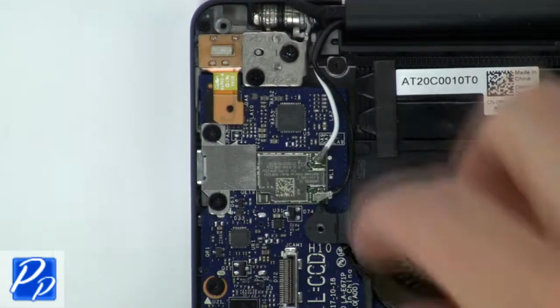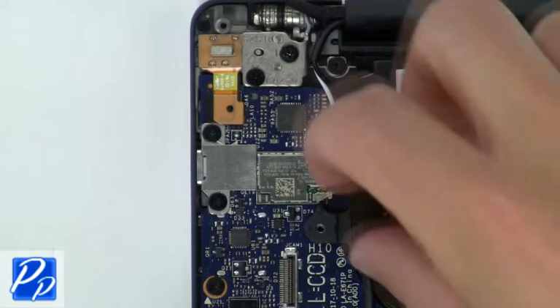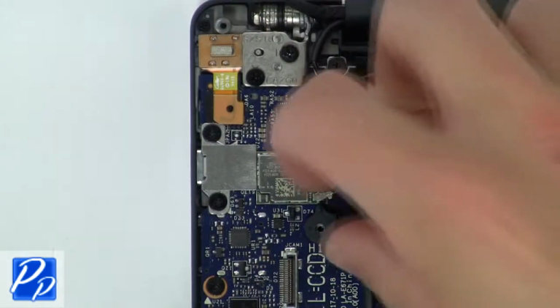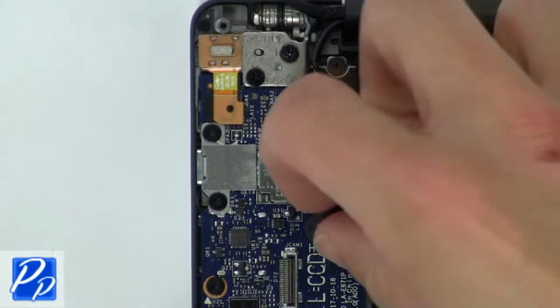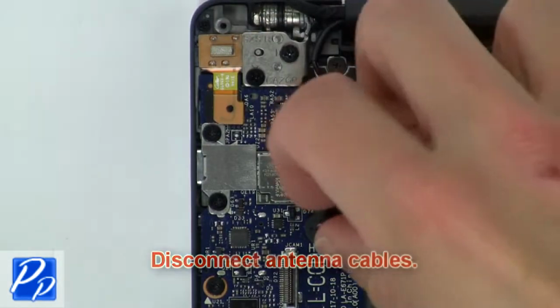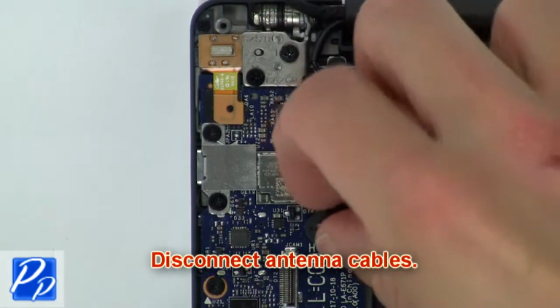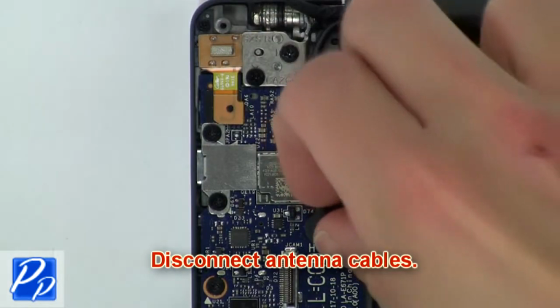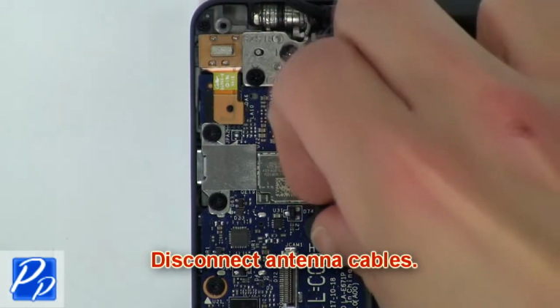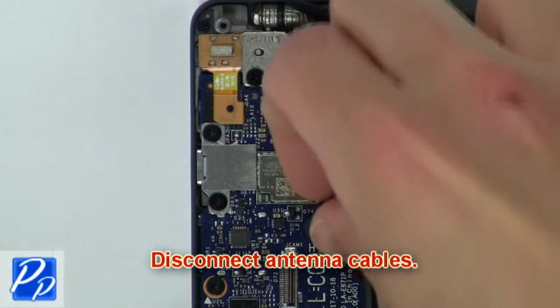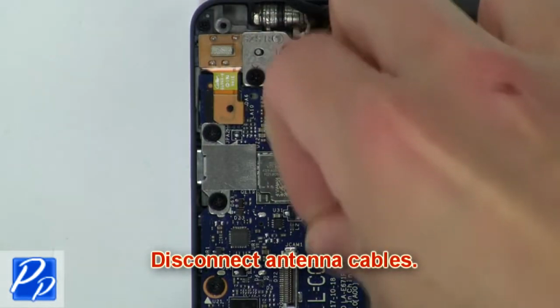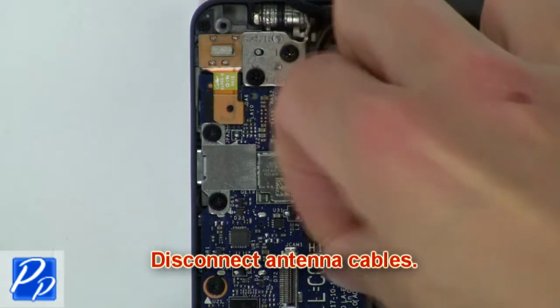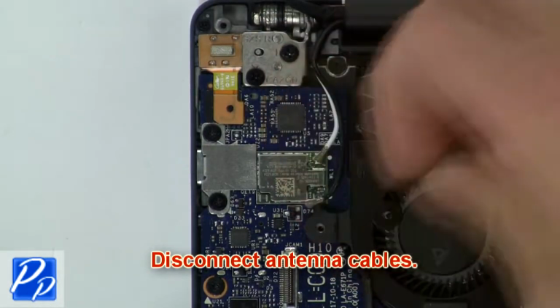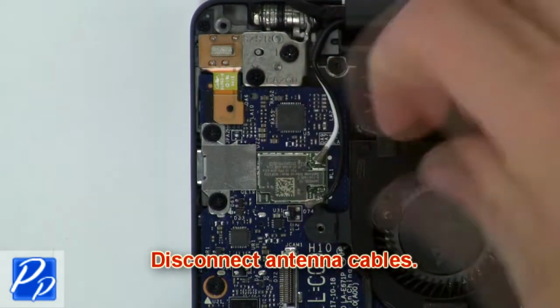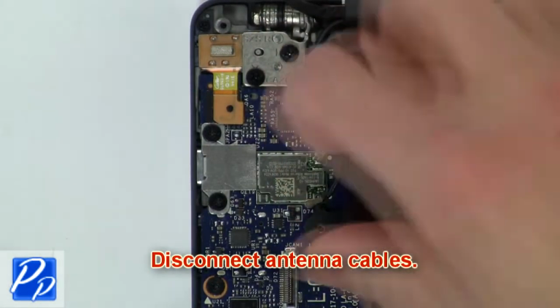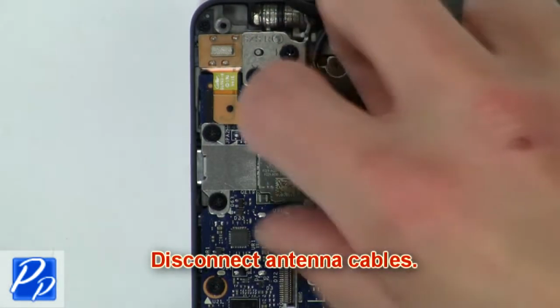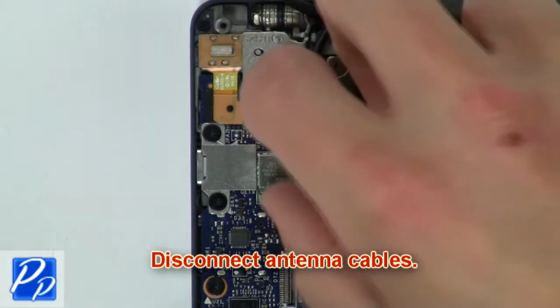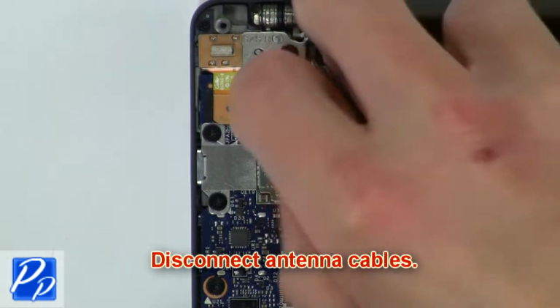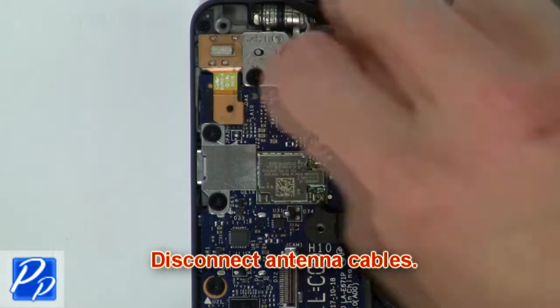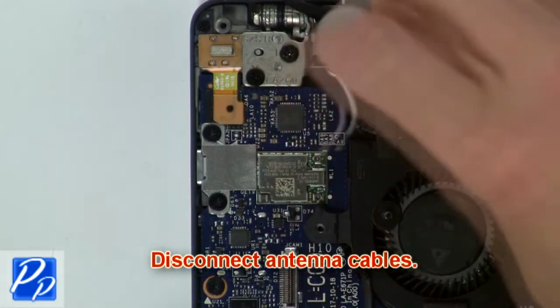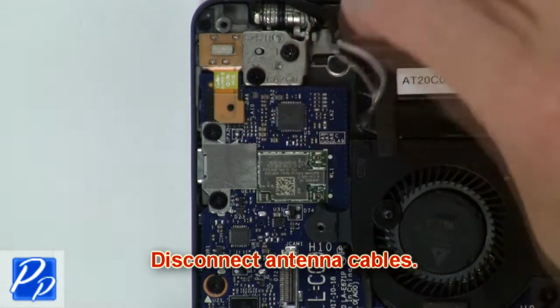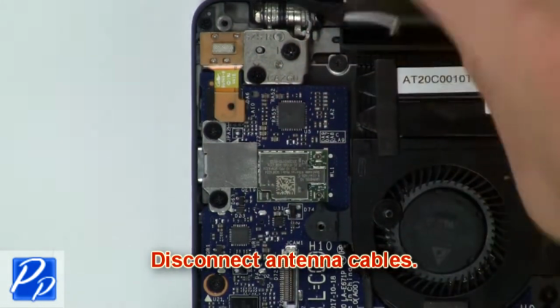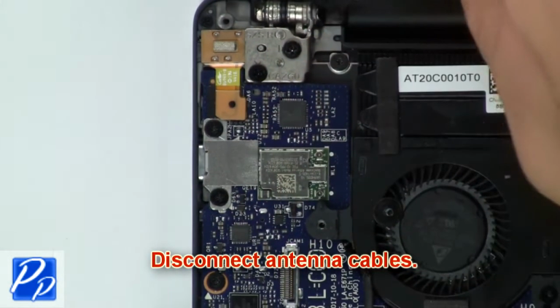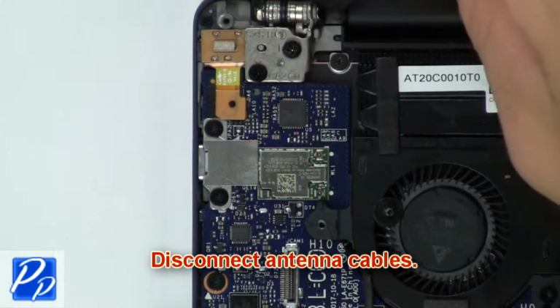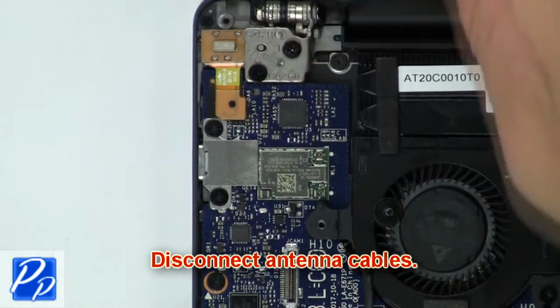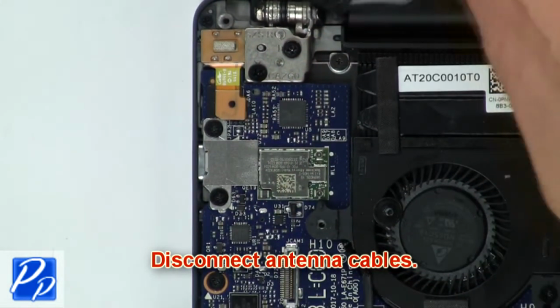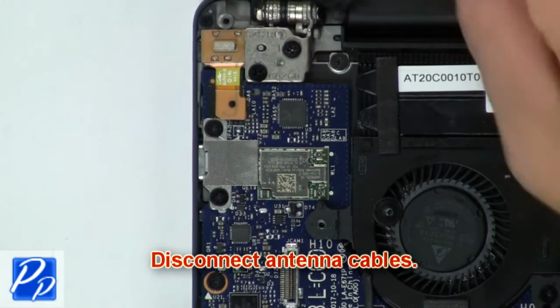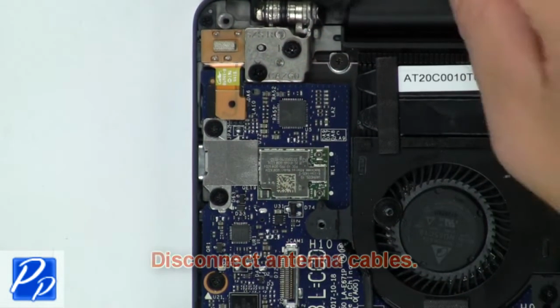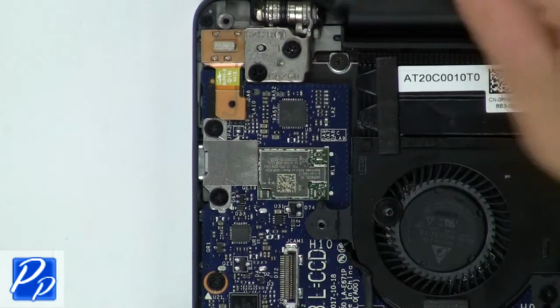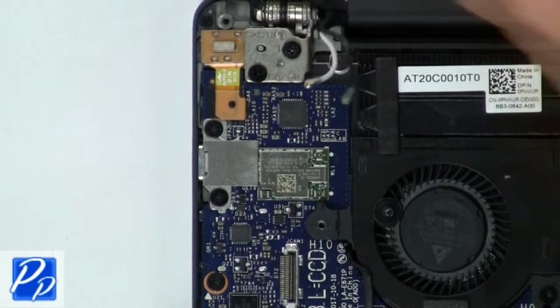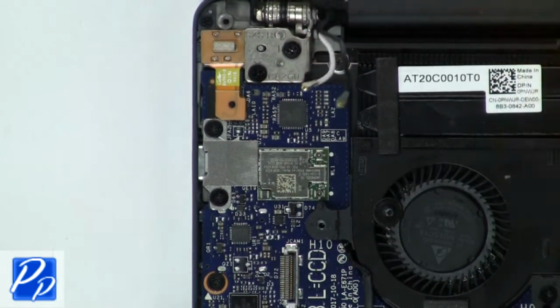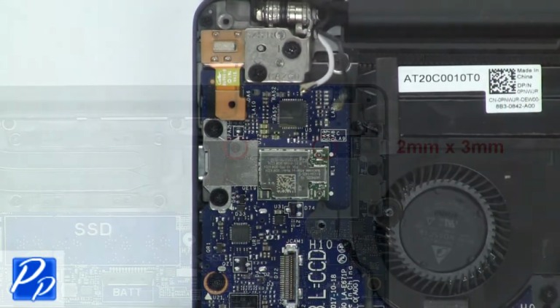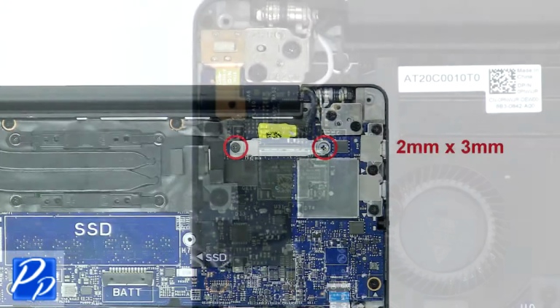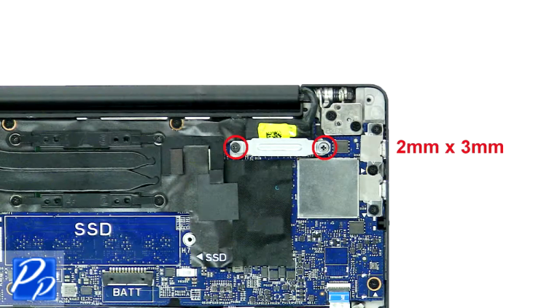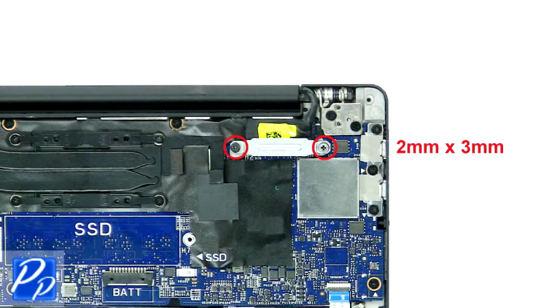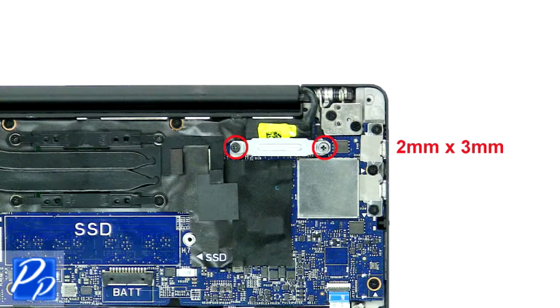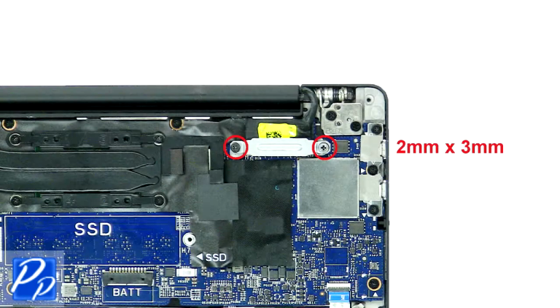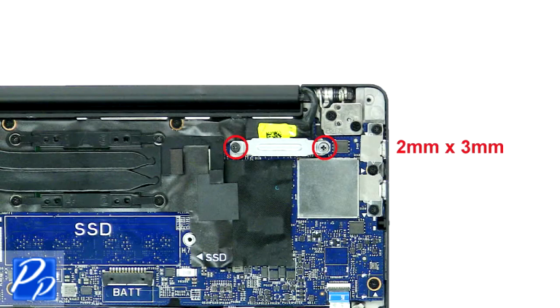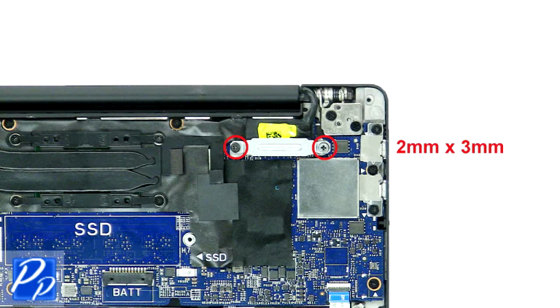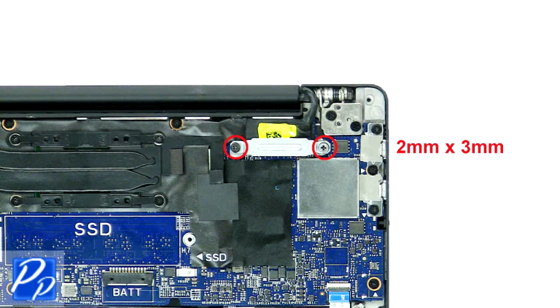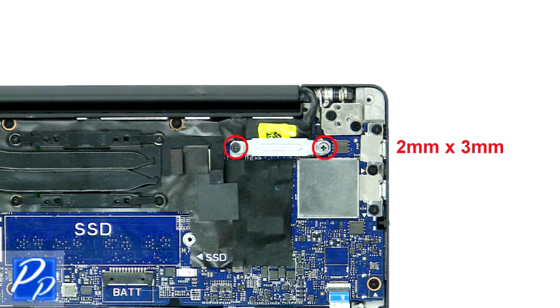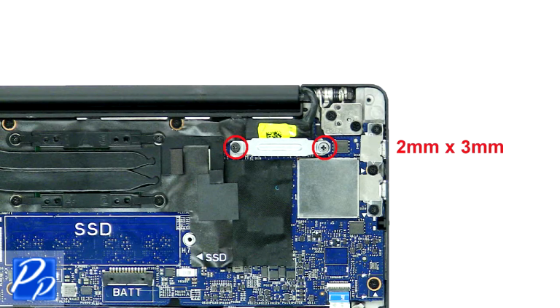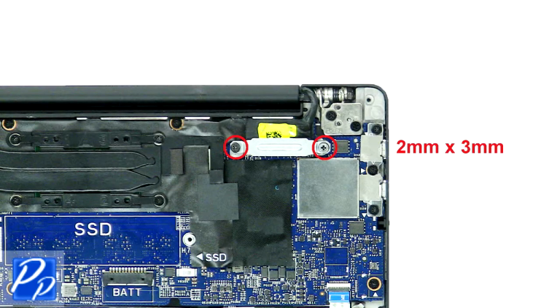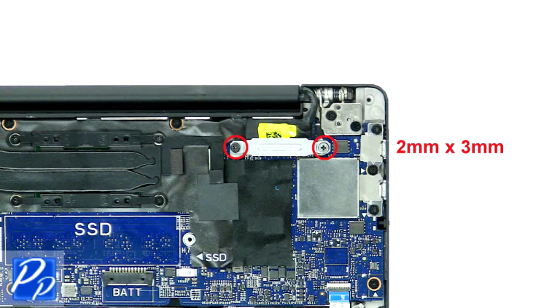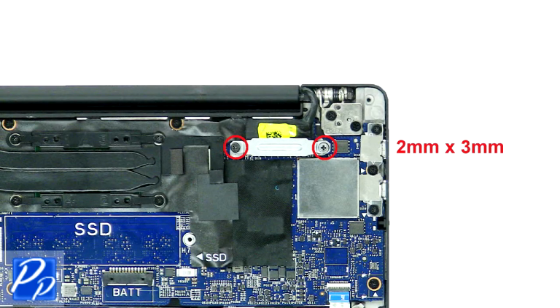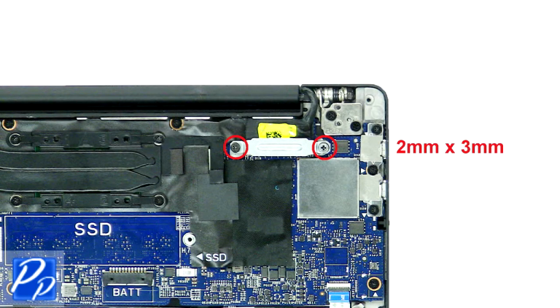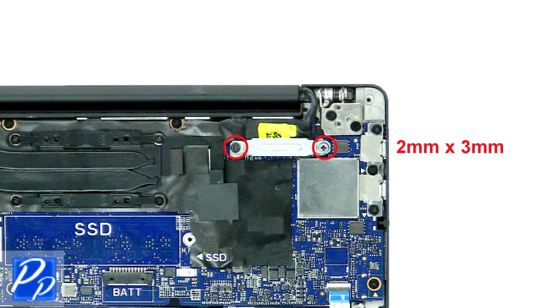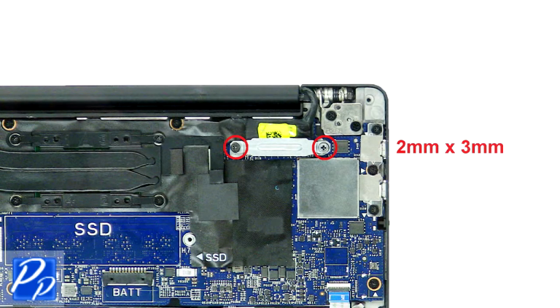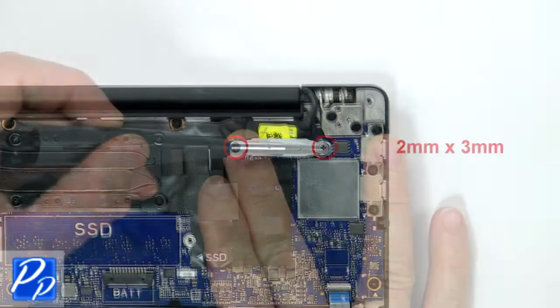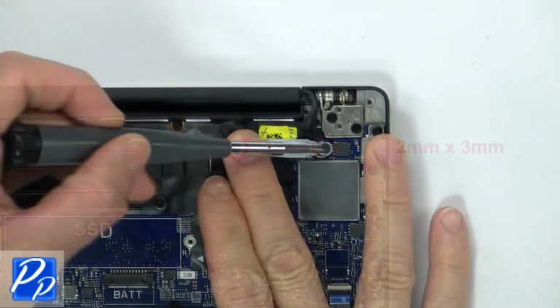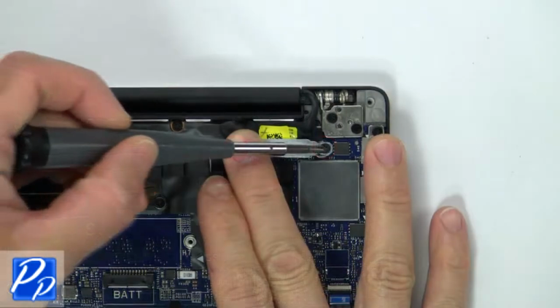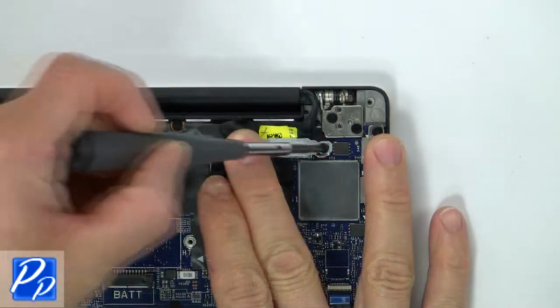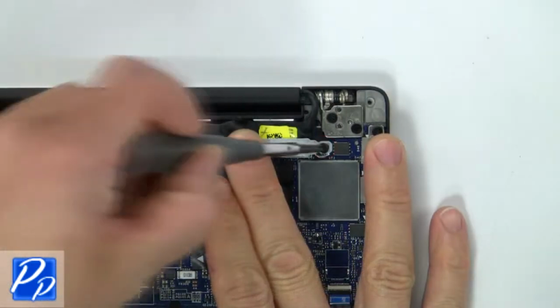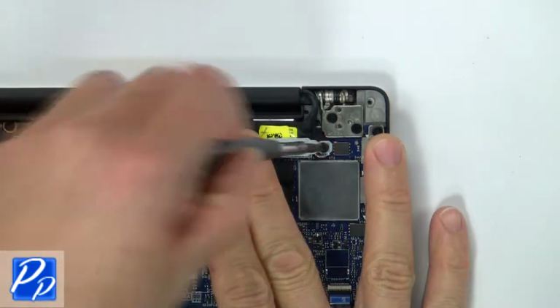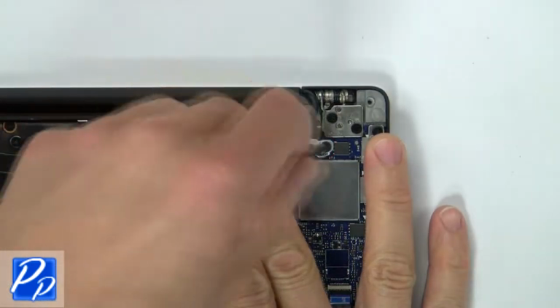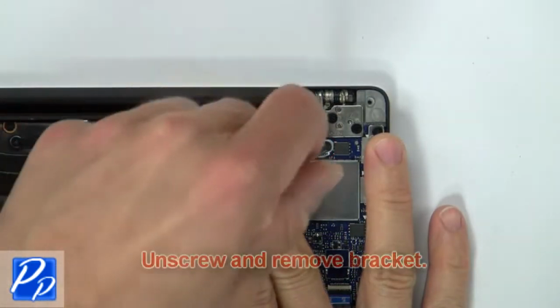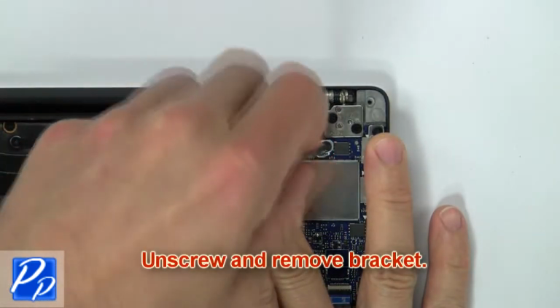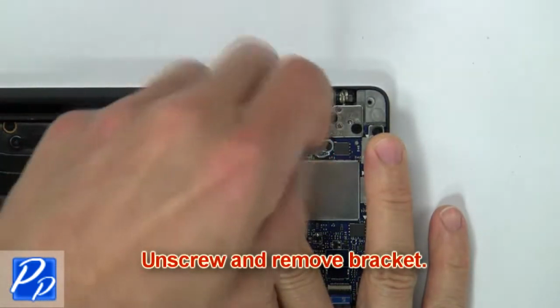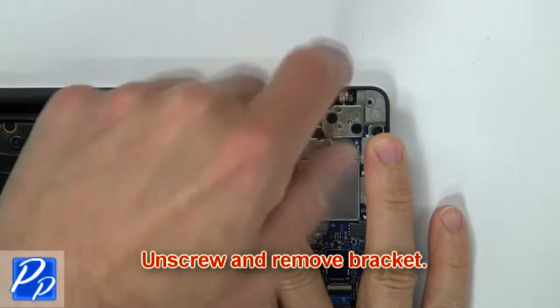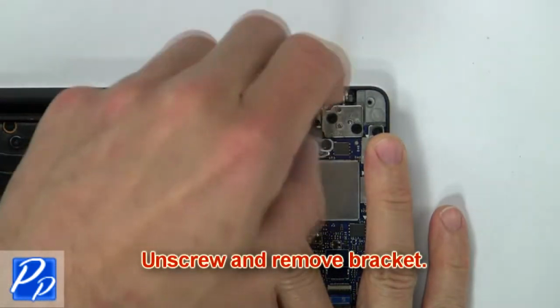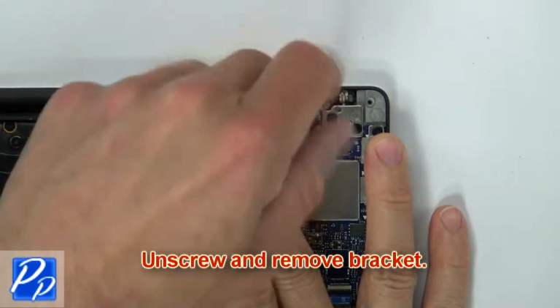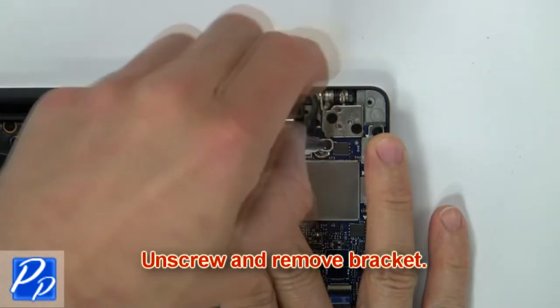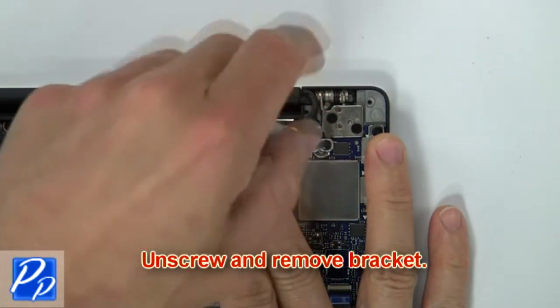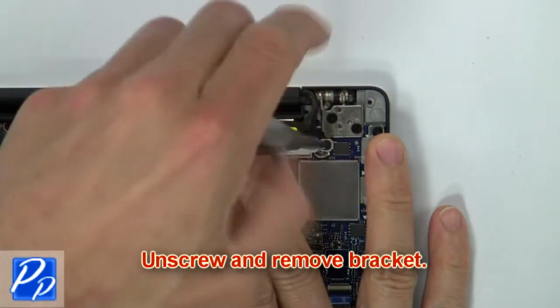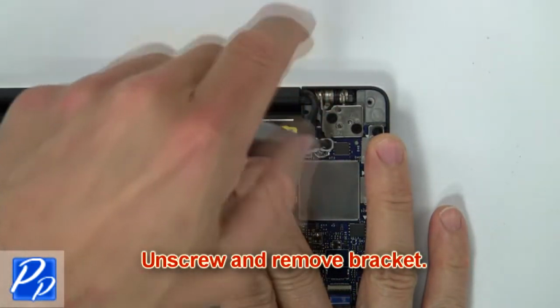Then disconnect the antenna cables. Now unscrew and remove the bracket.